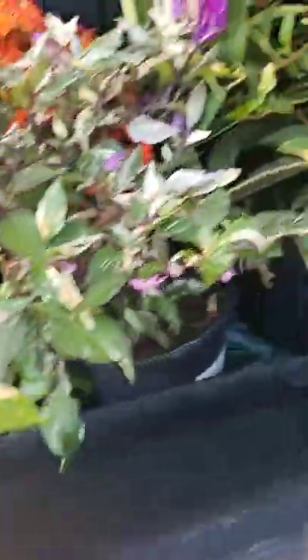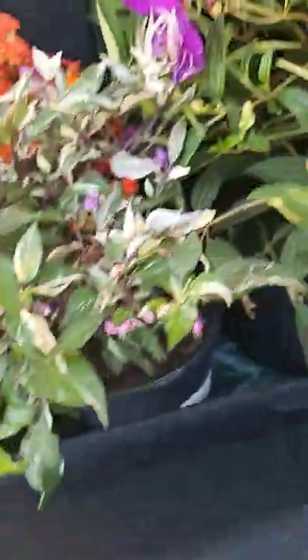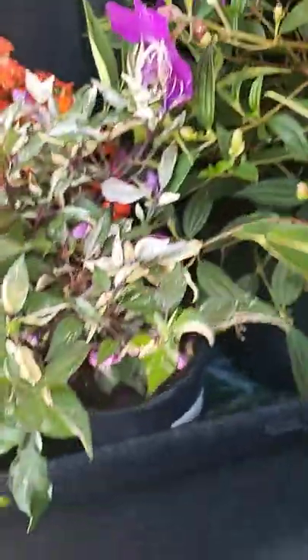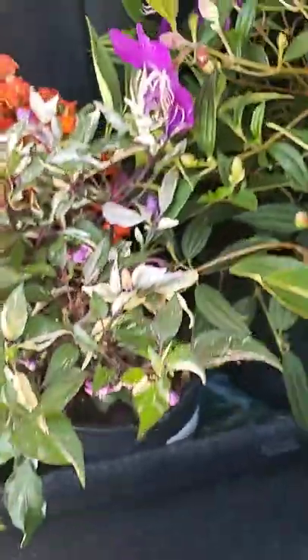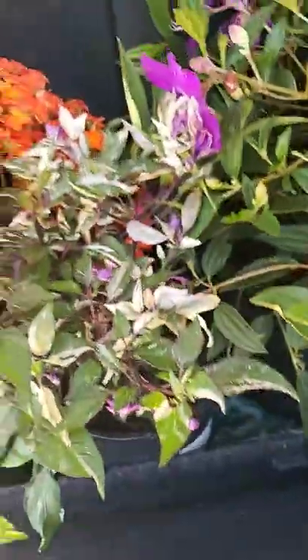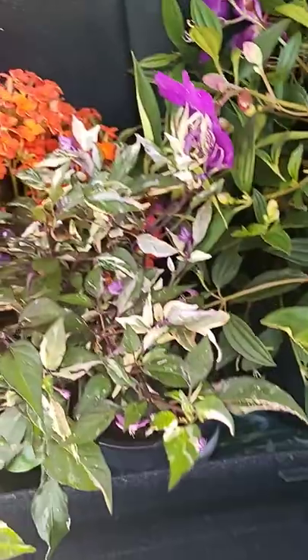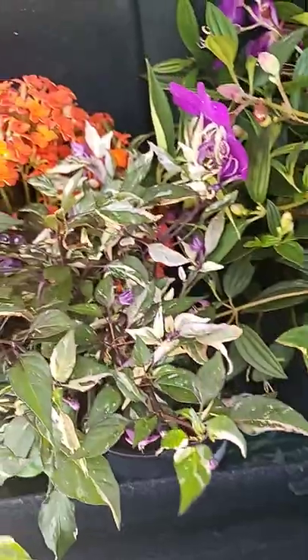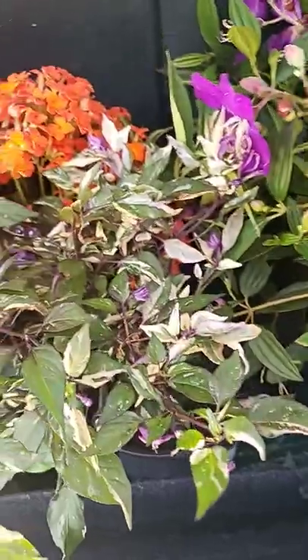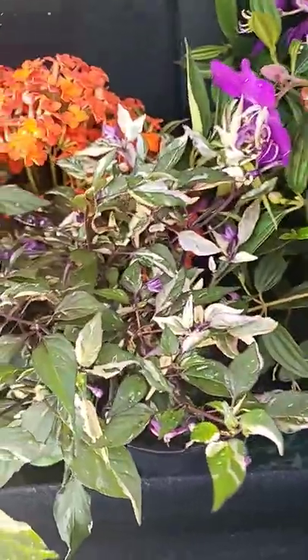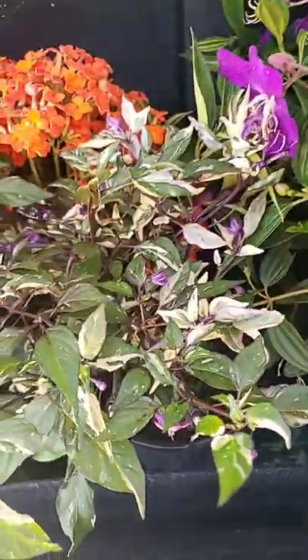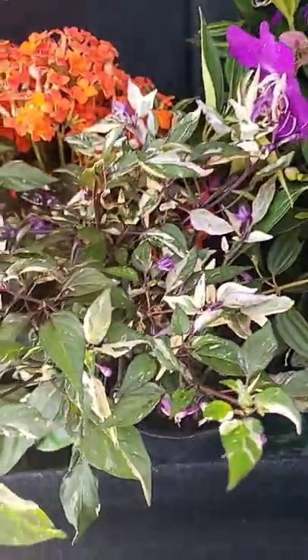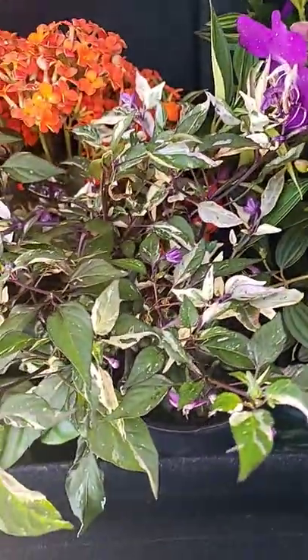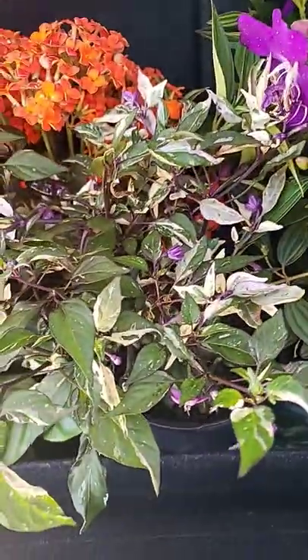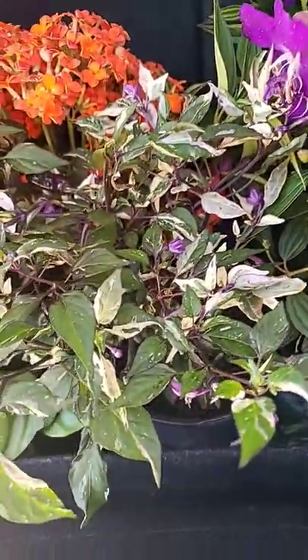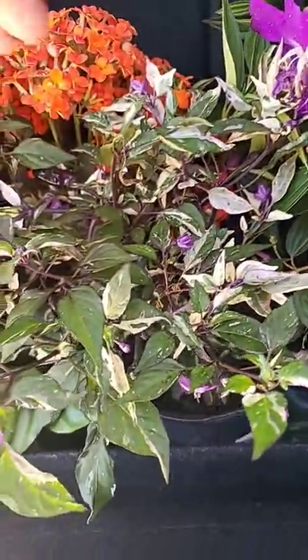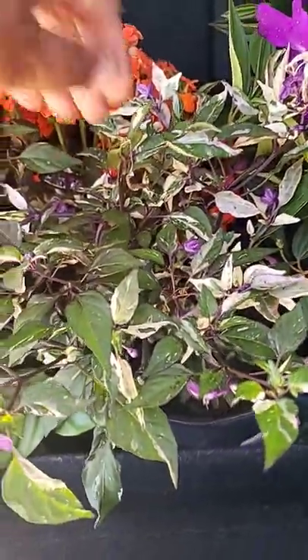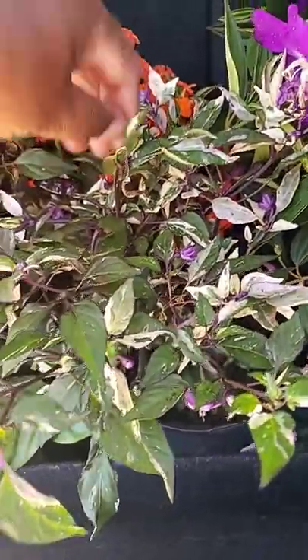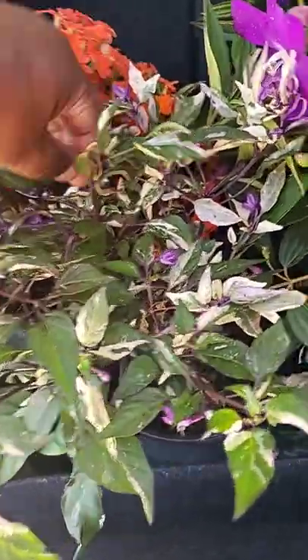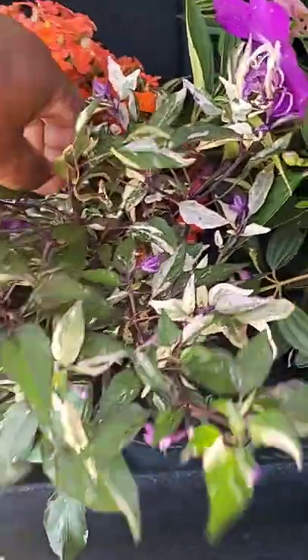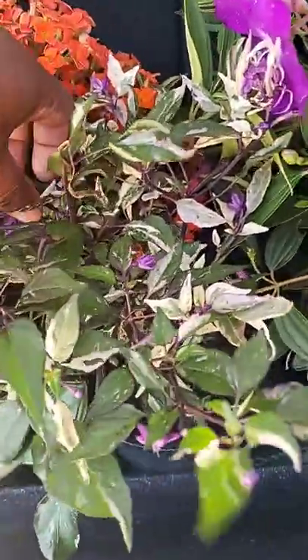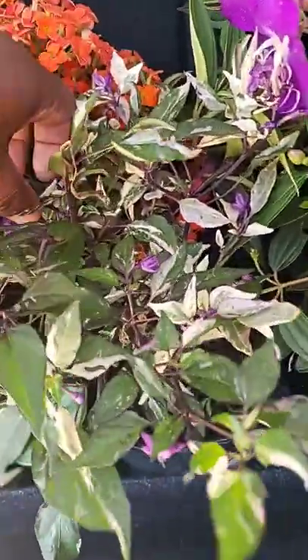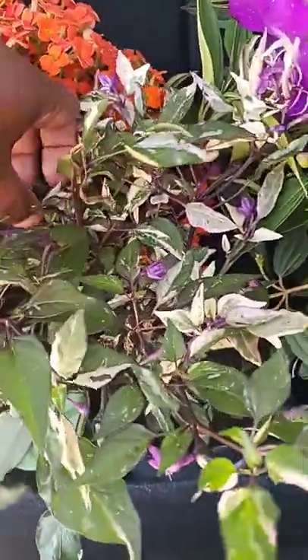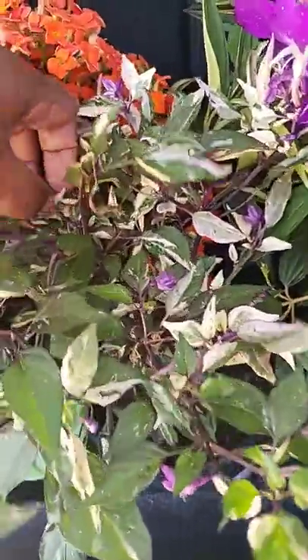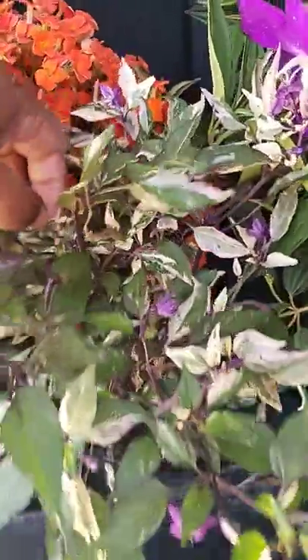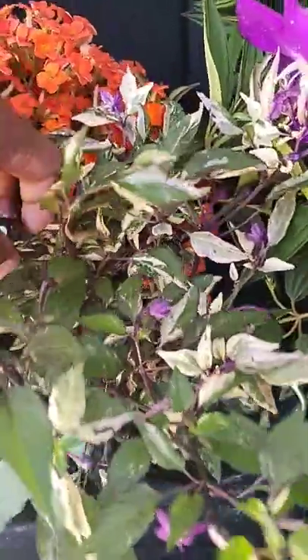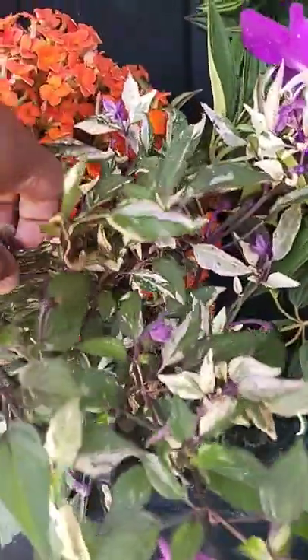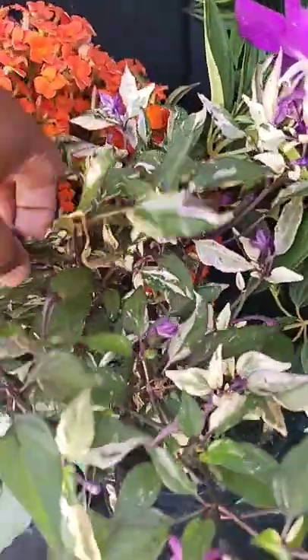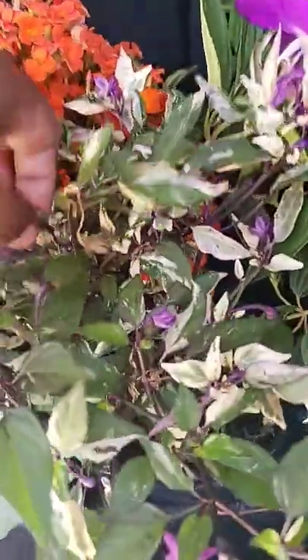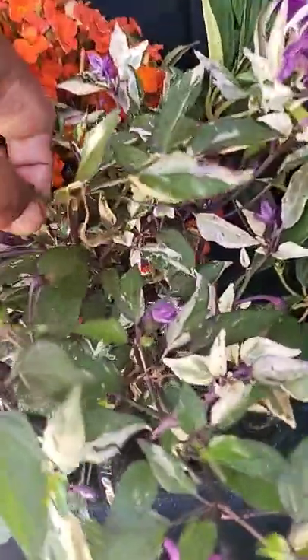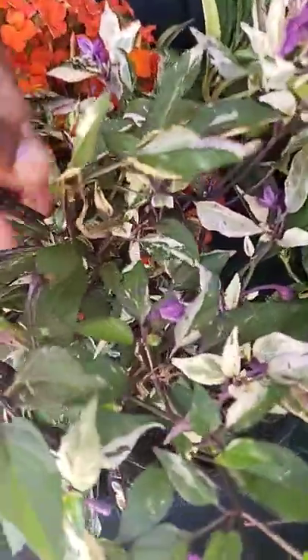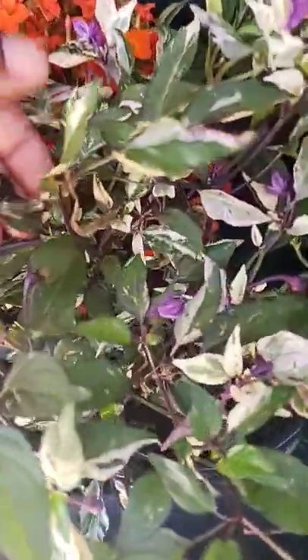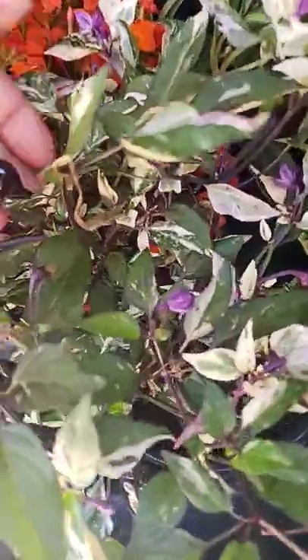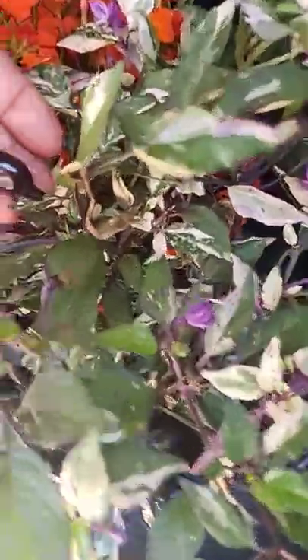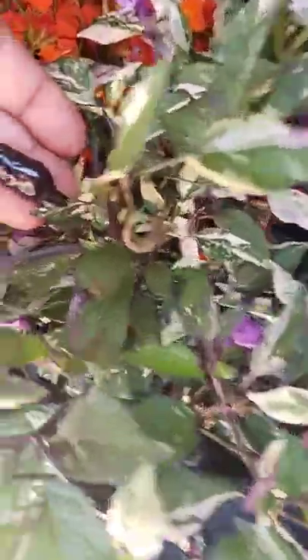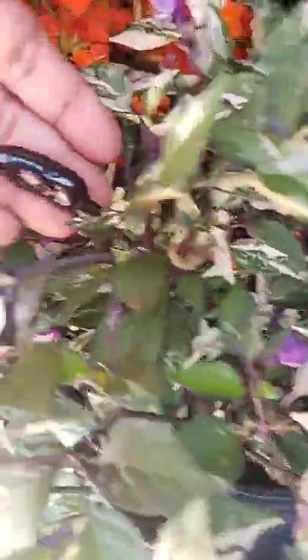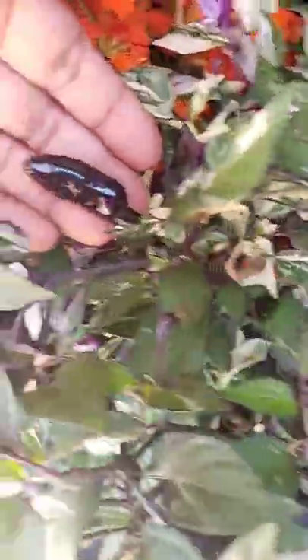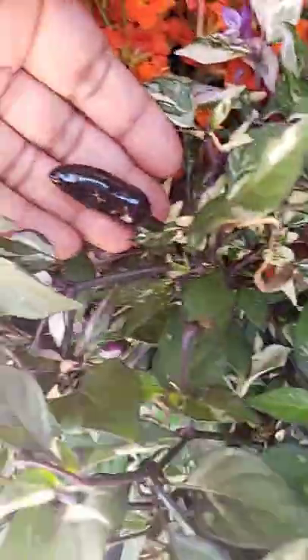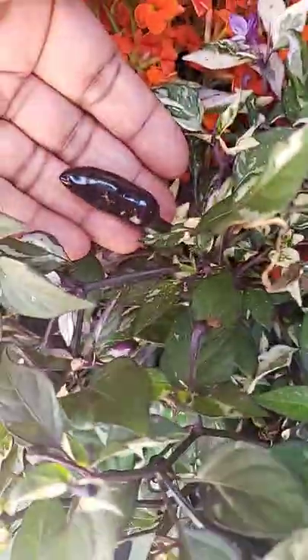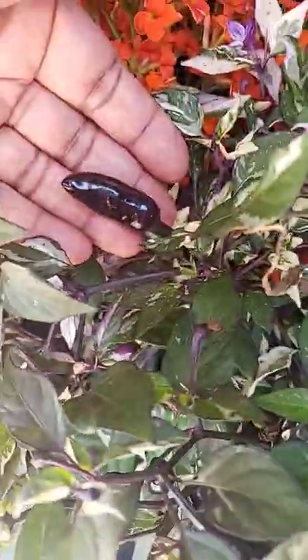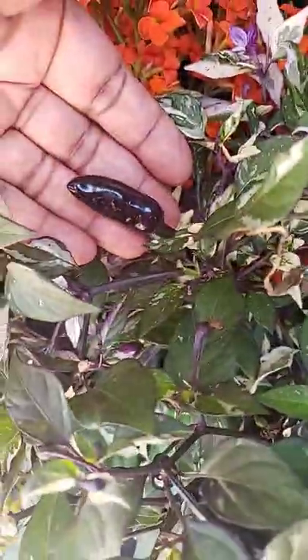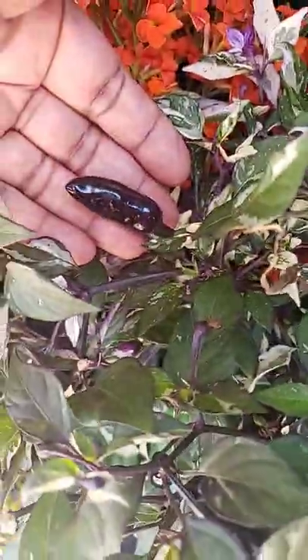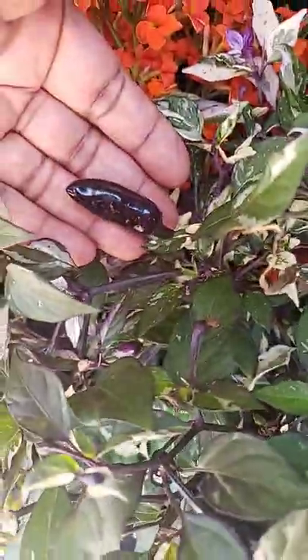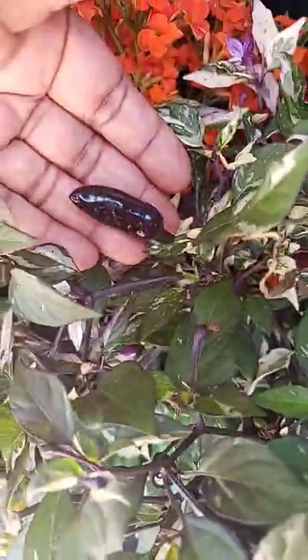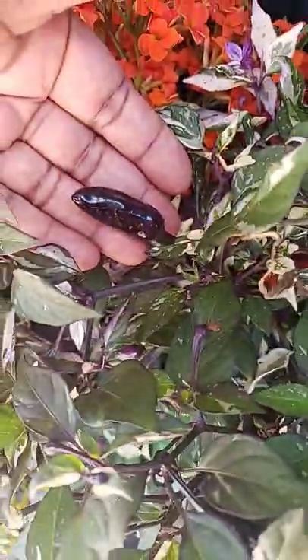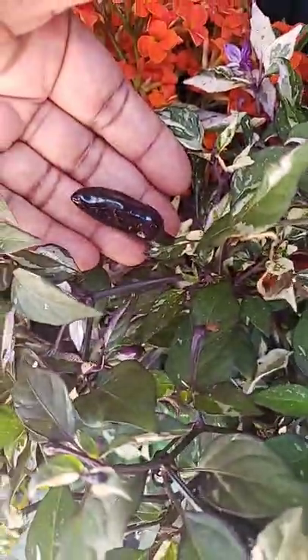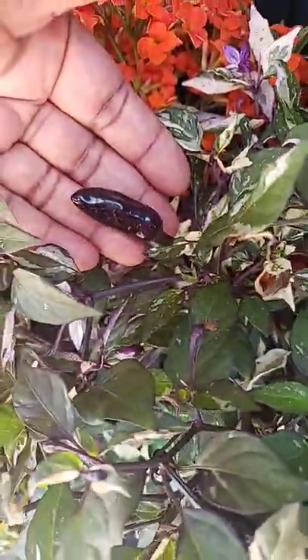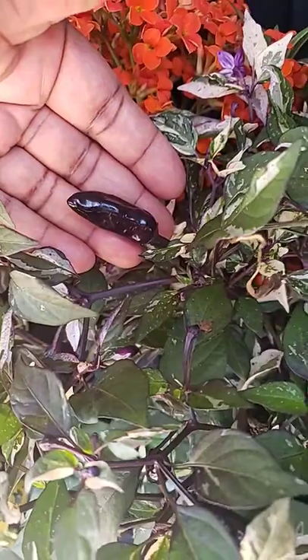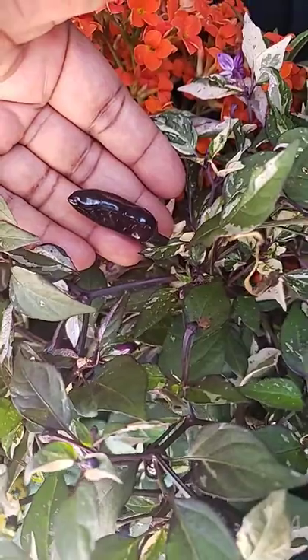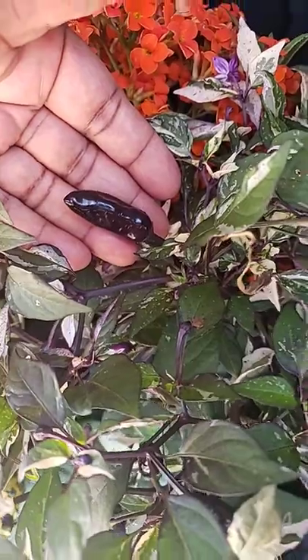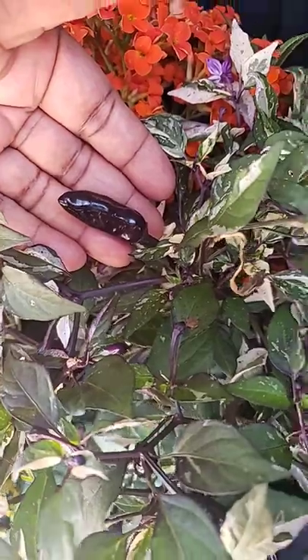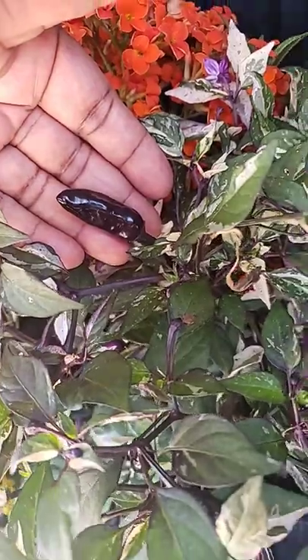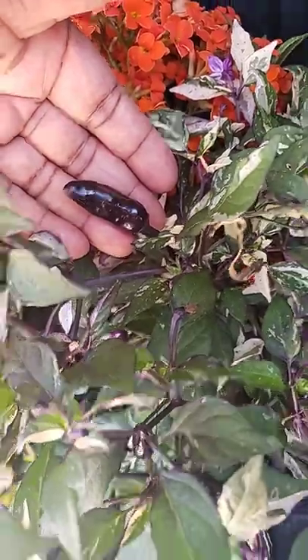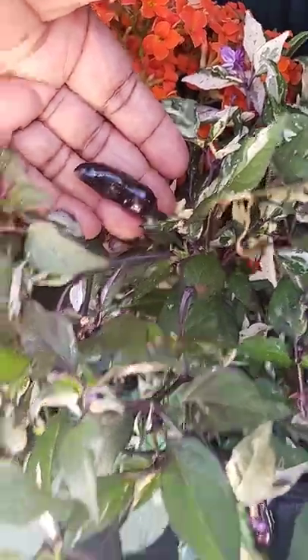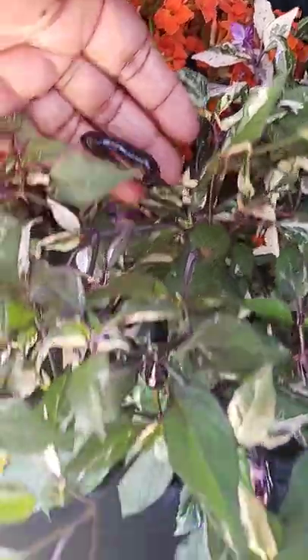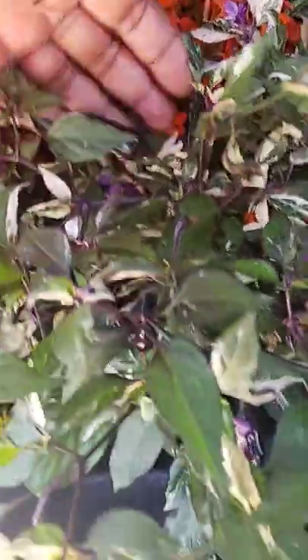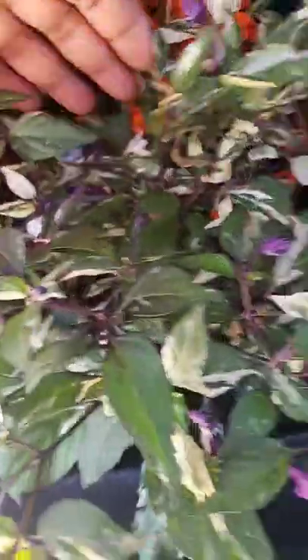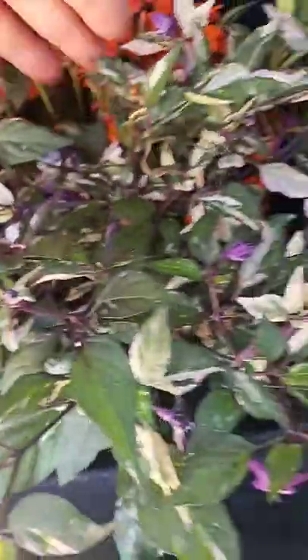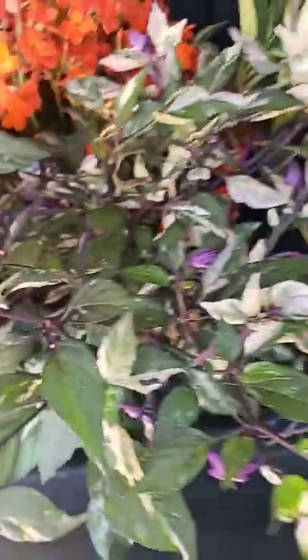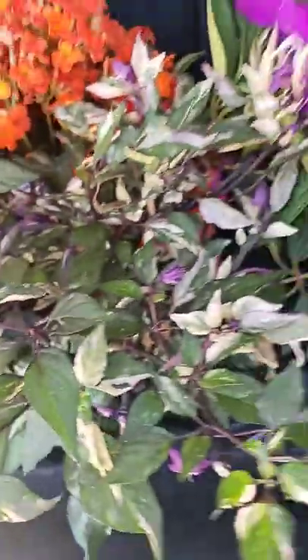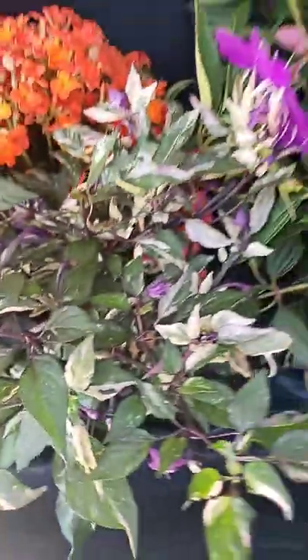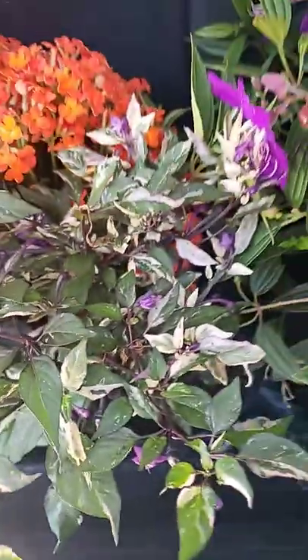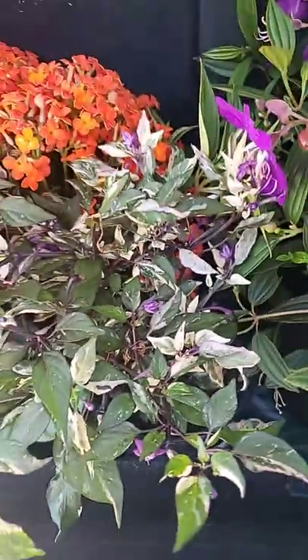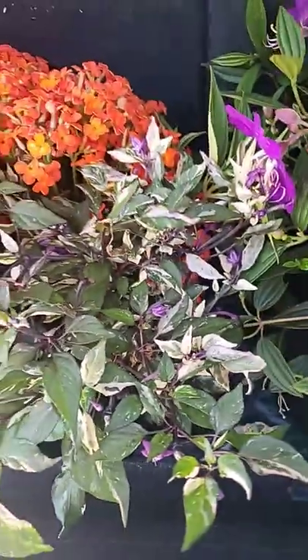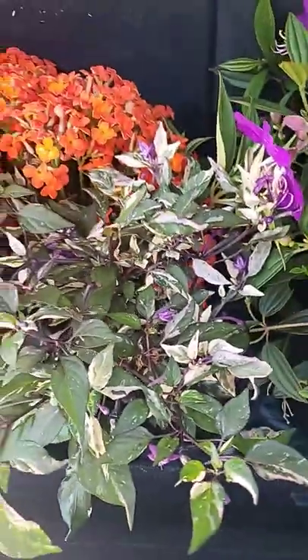And I got a pepper plant. Calico pepper. They hot.